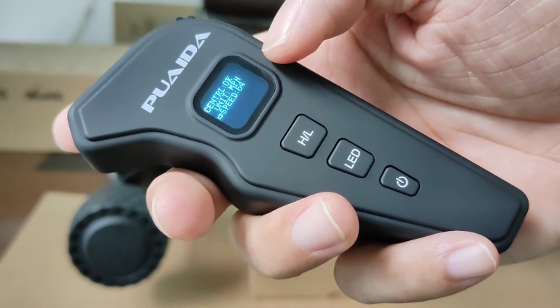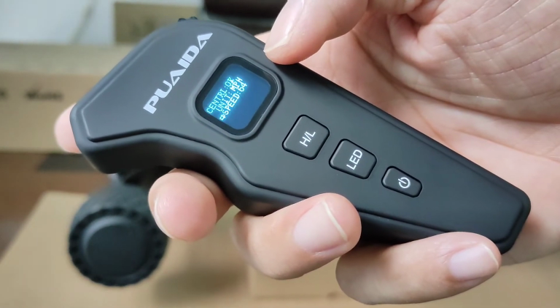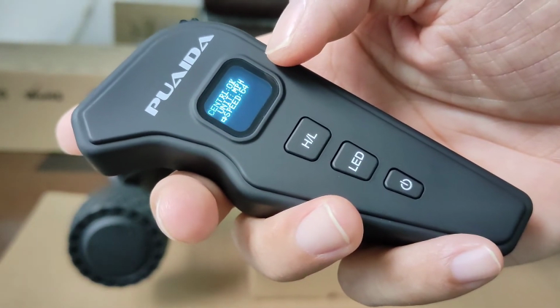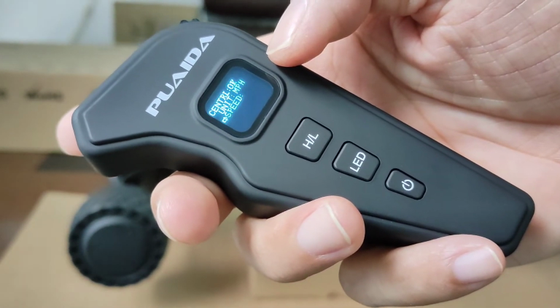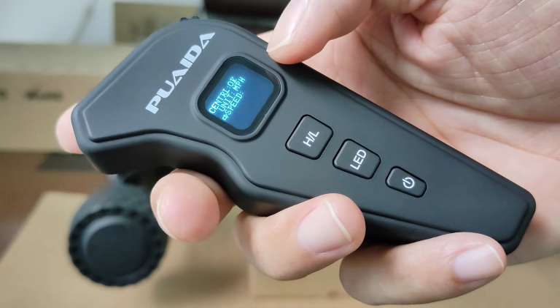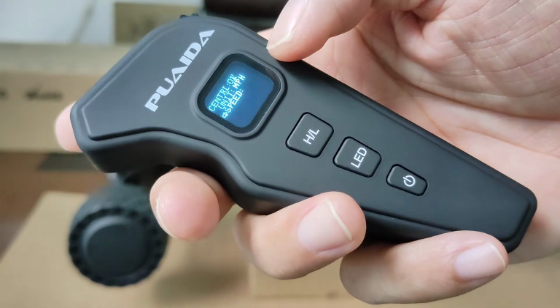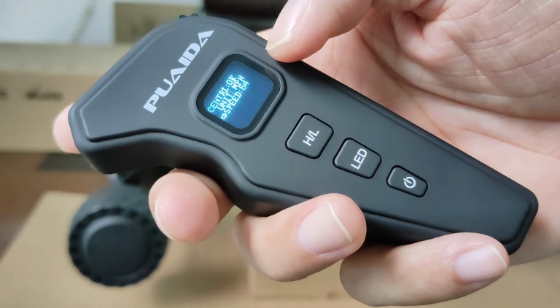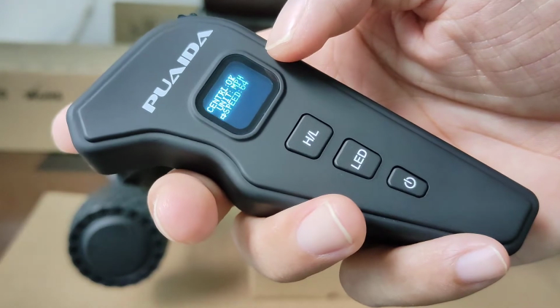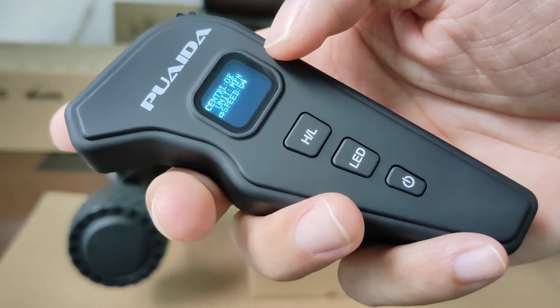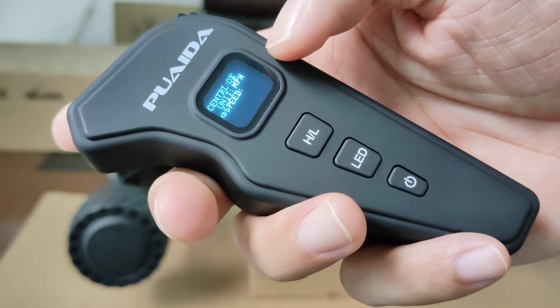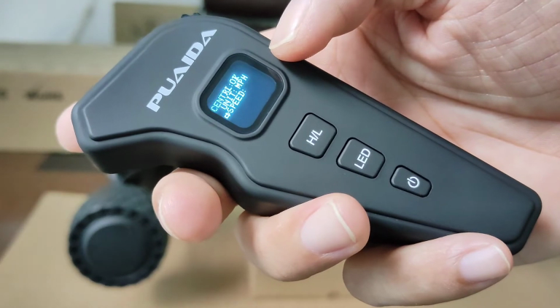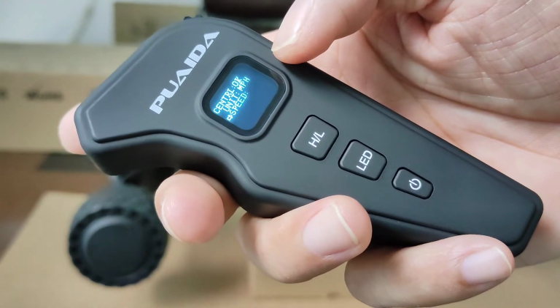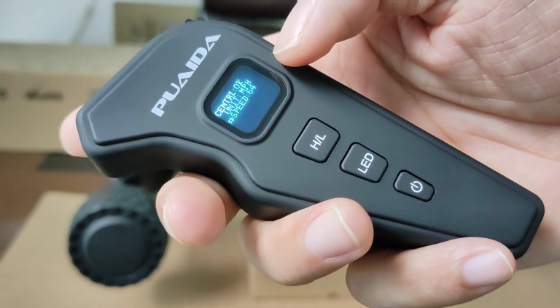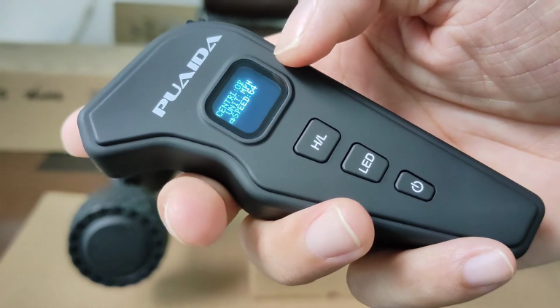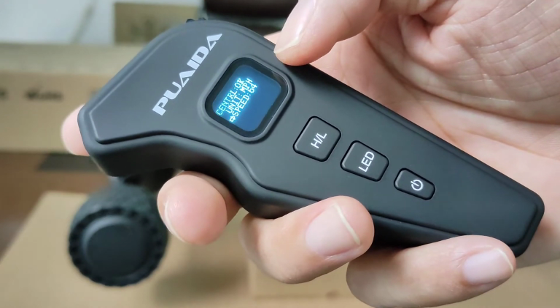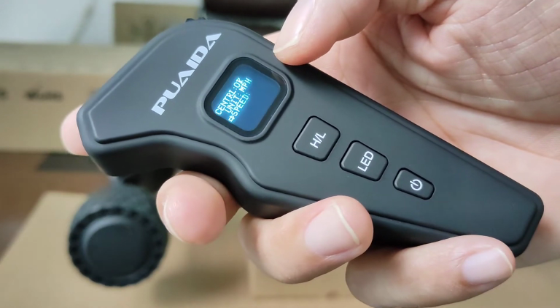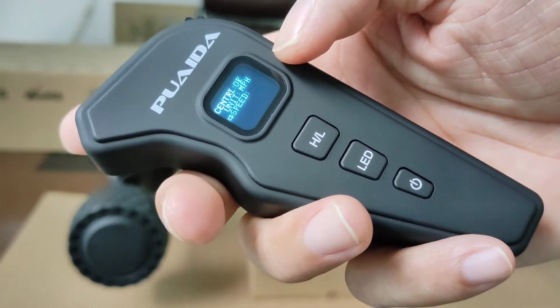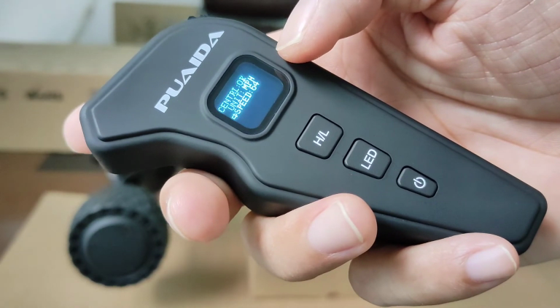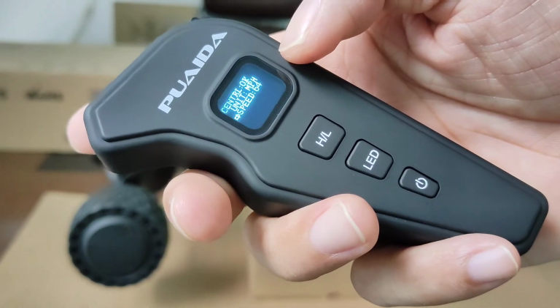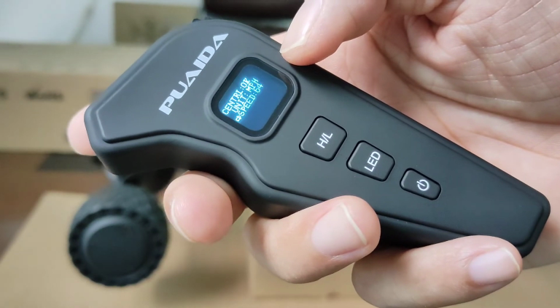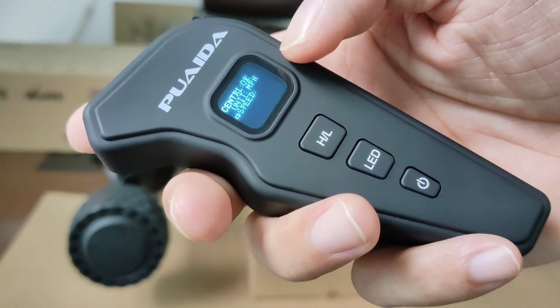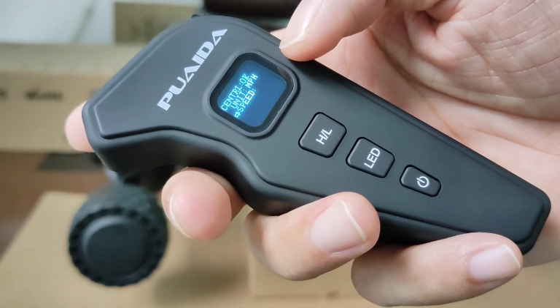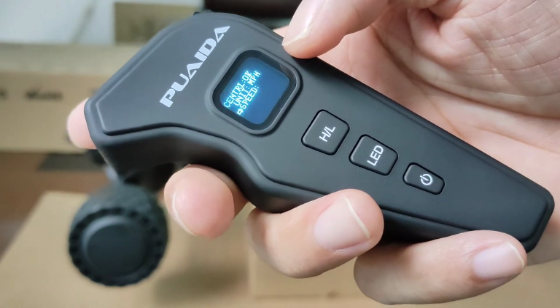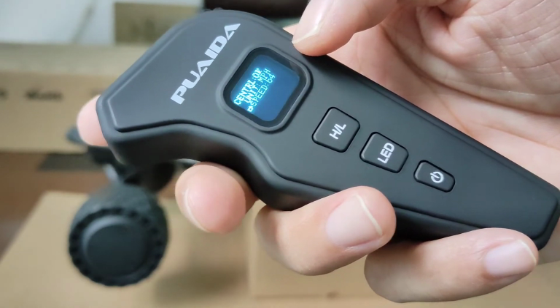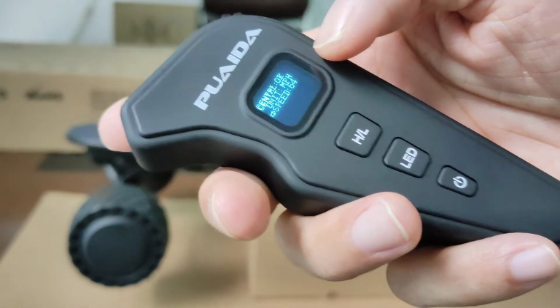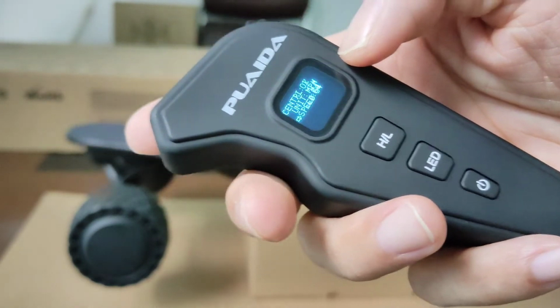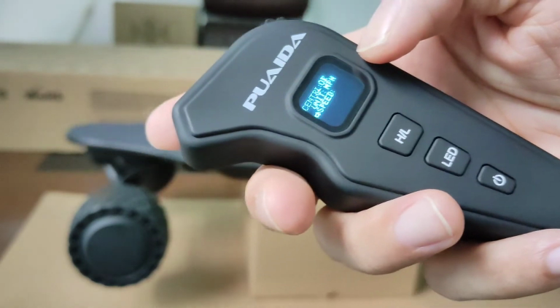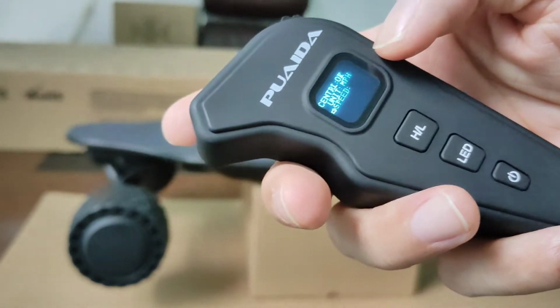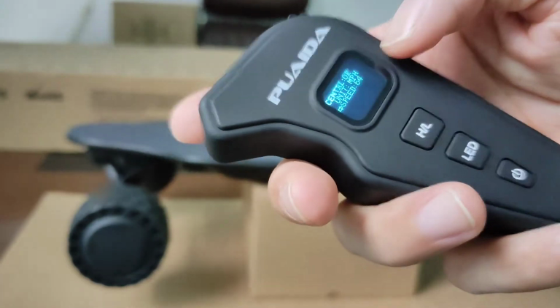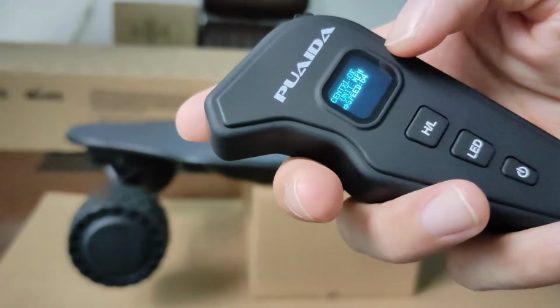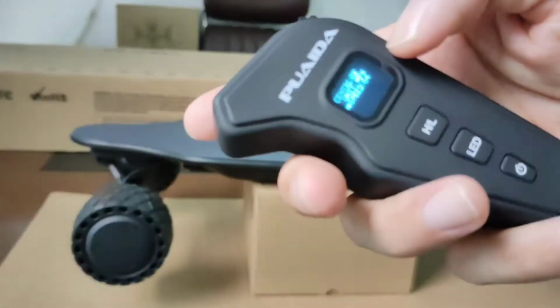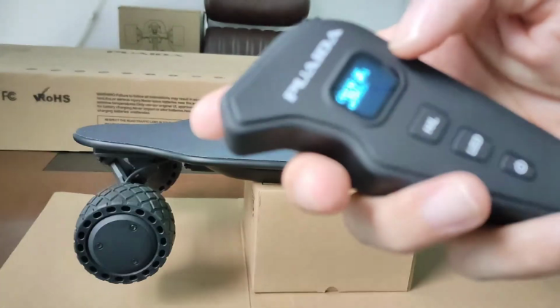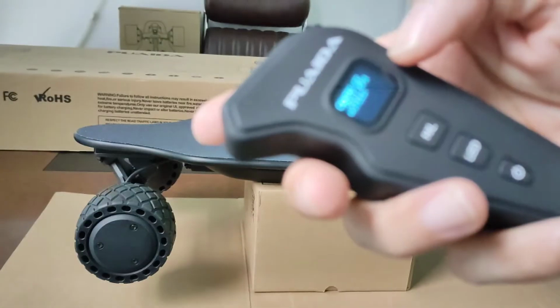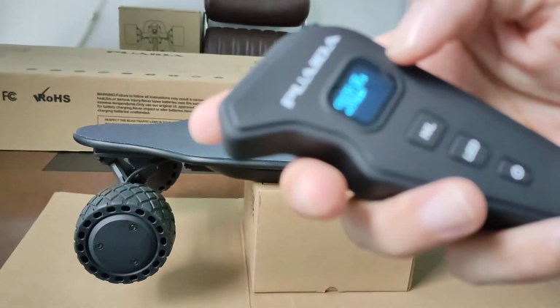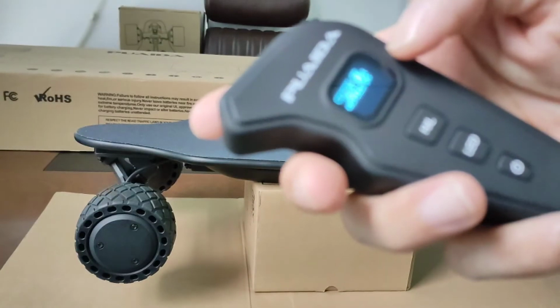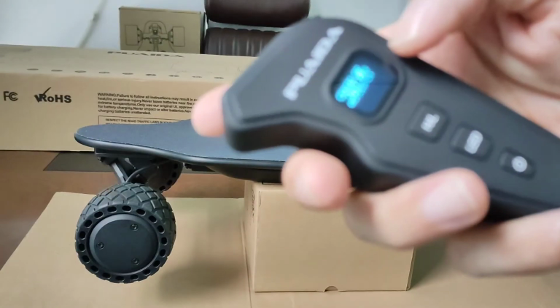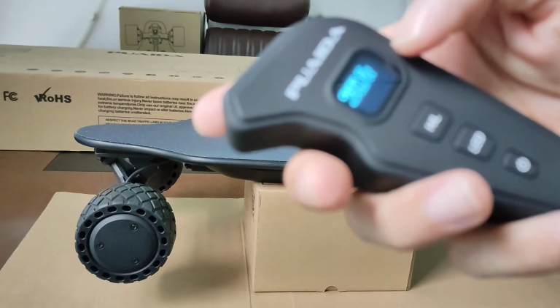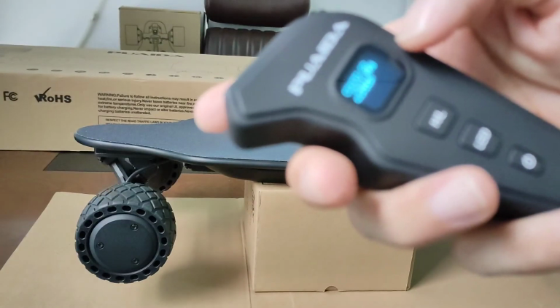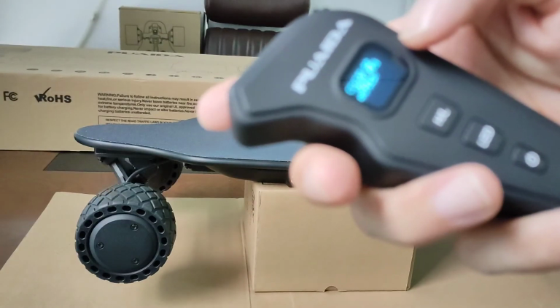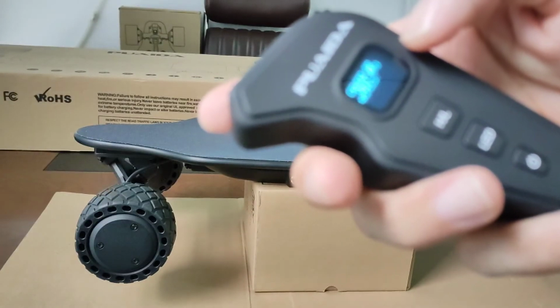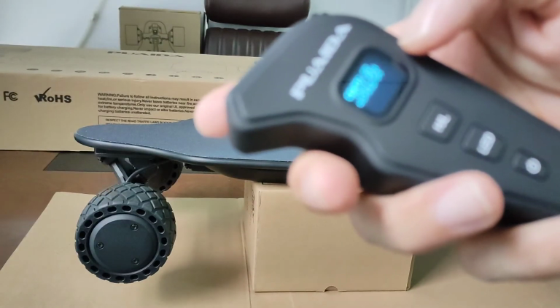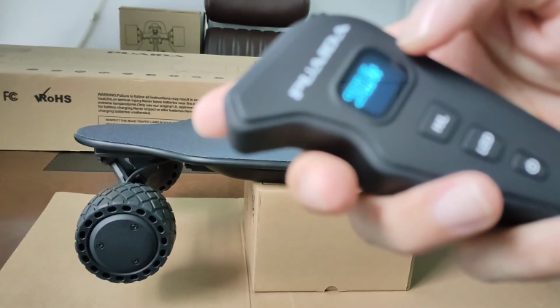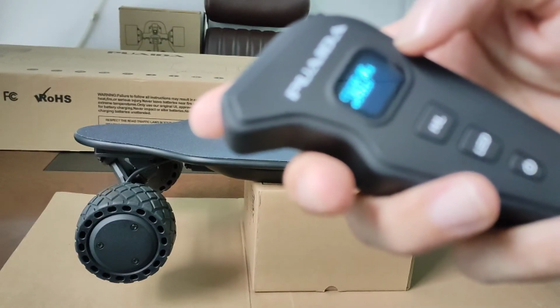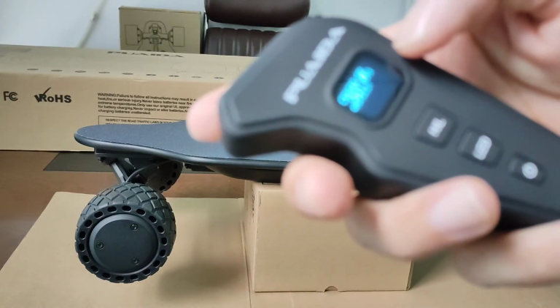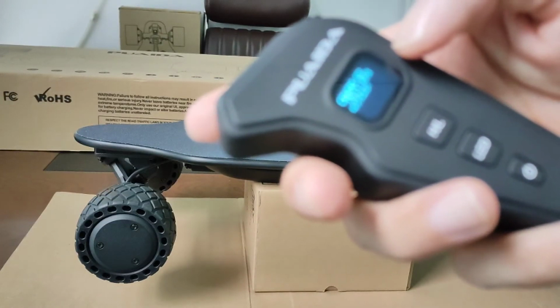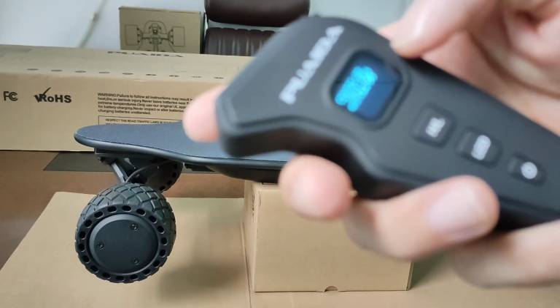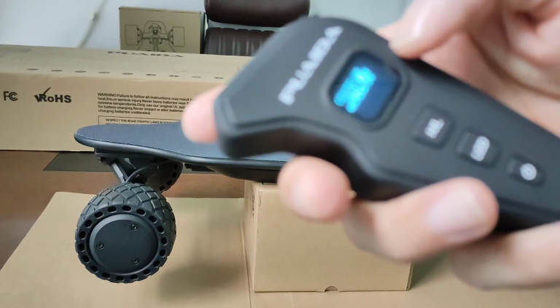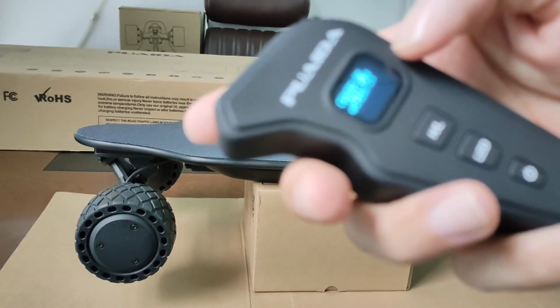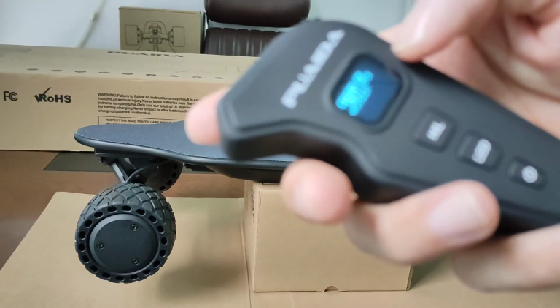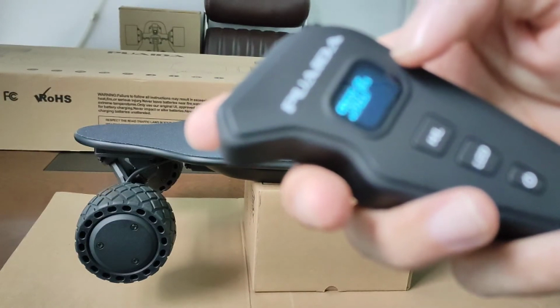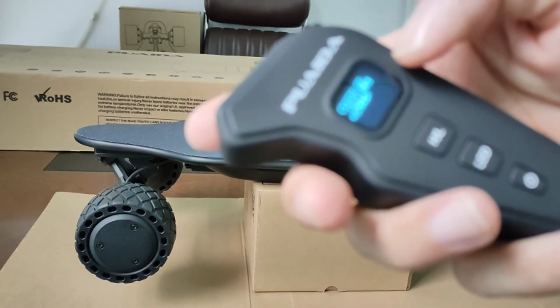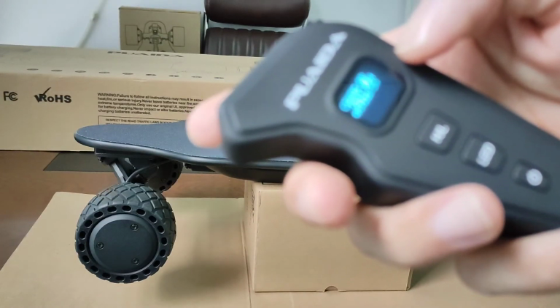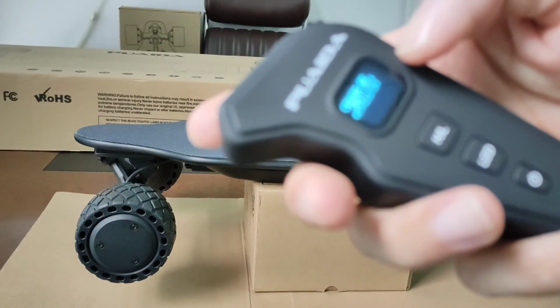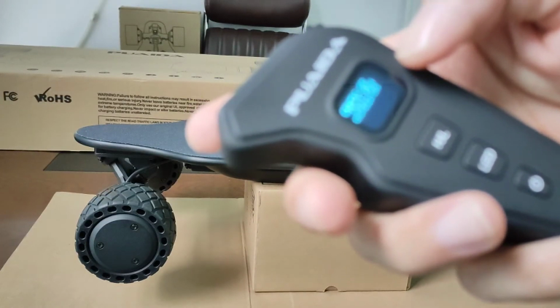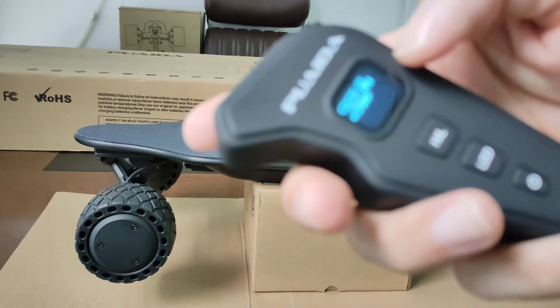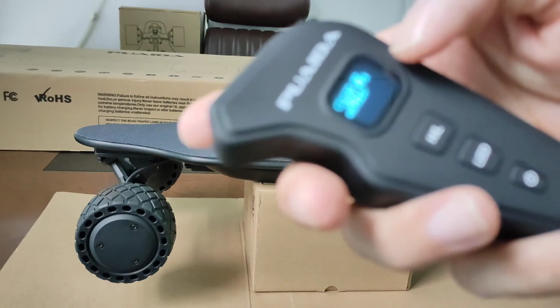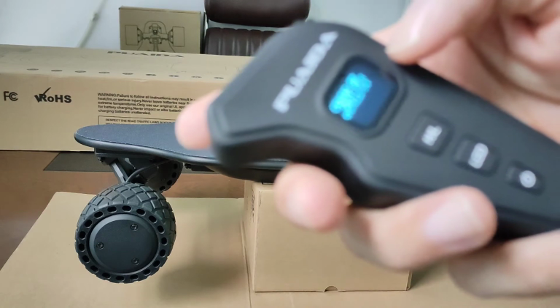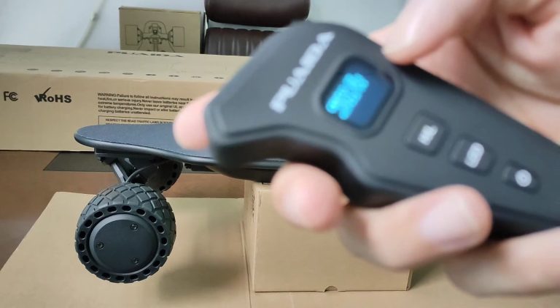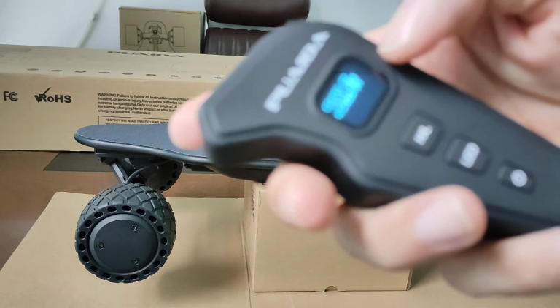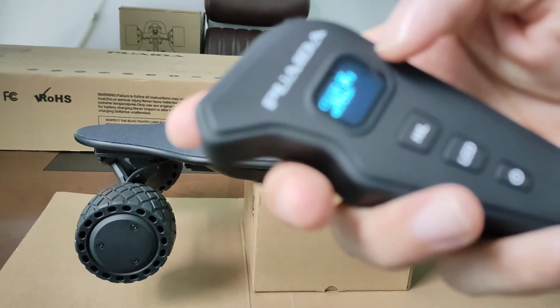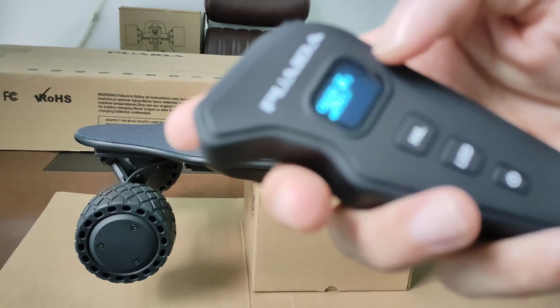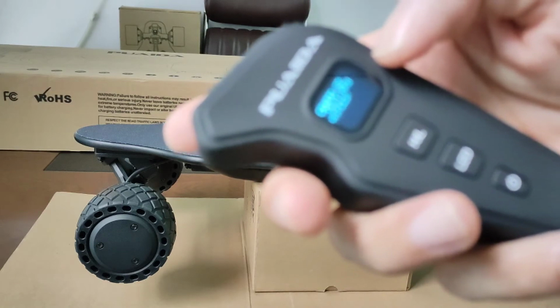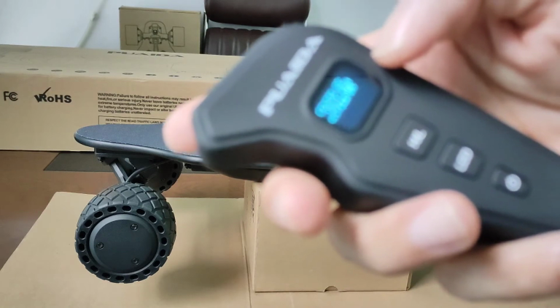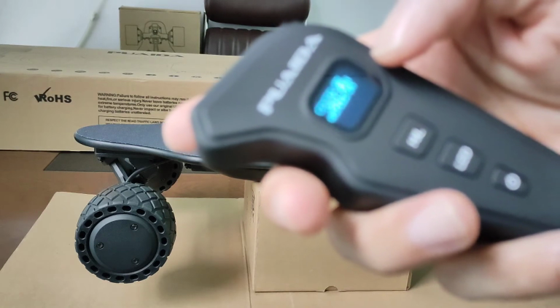Here you can also change the wheel speed setting. Speed 64 is for 100 millimeter wheels. For this 110 rubber wheel, you need to set it to 70.